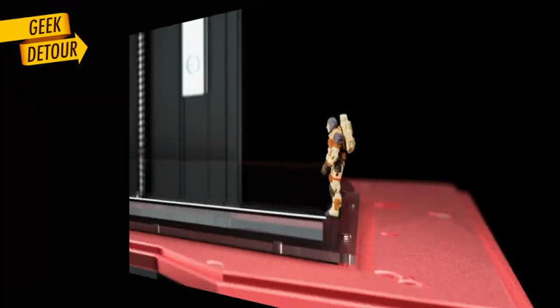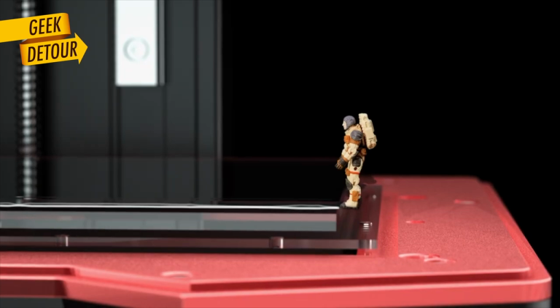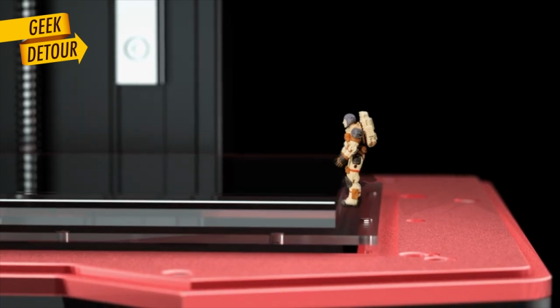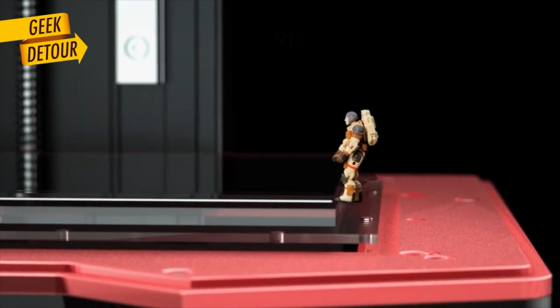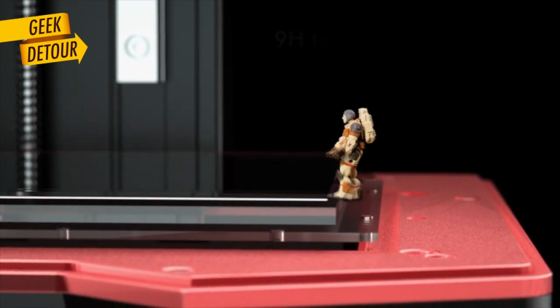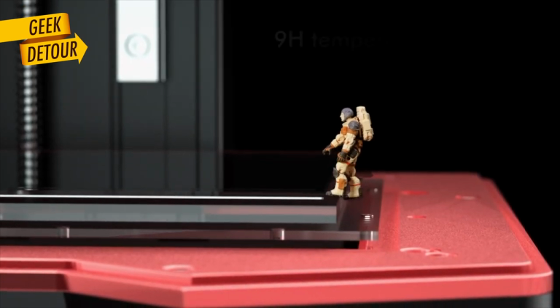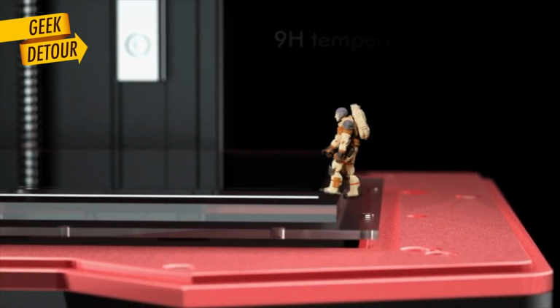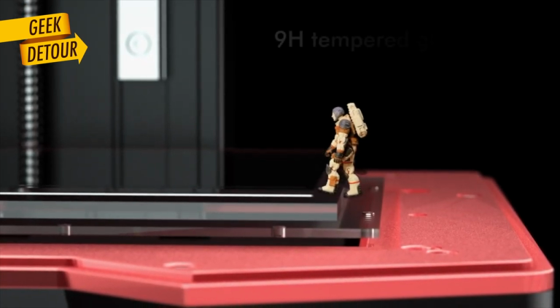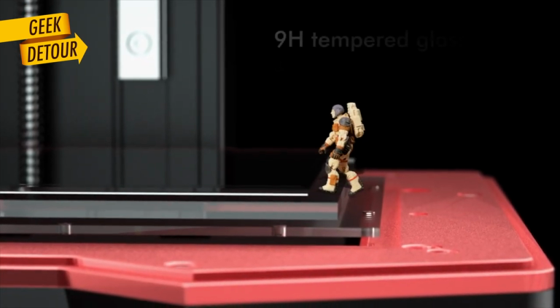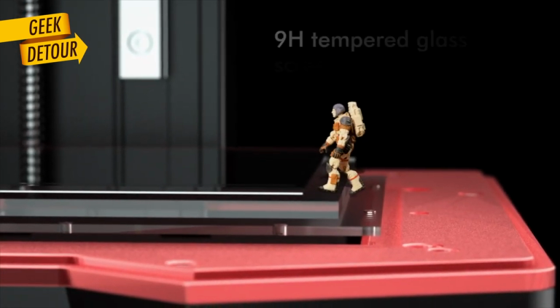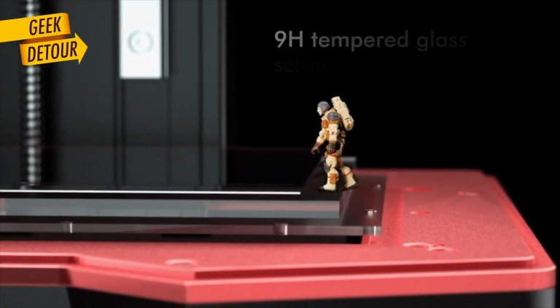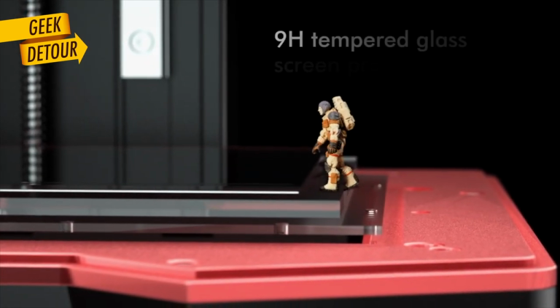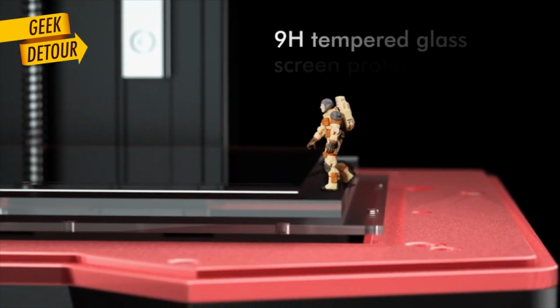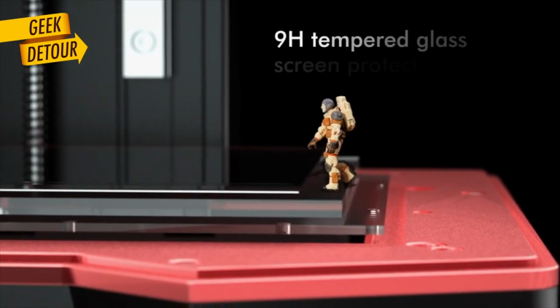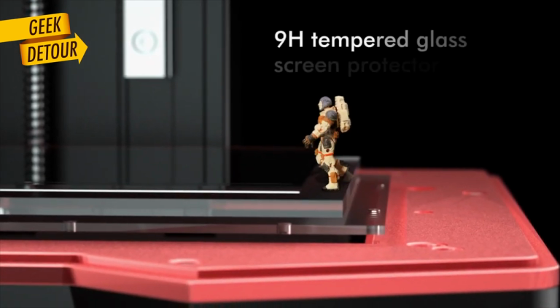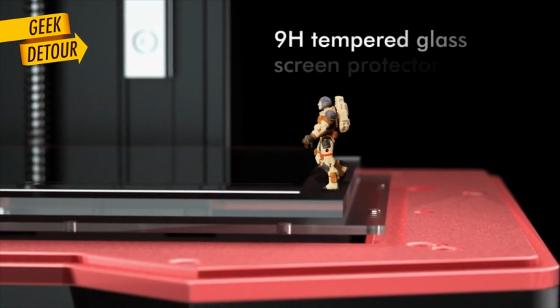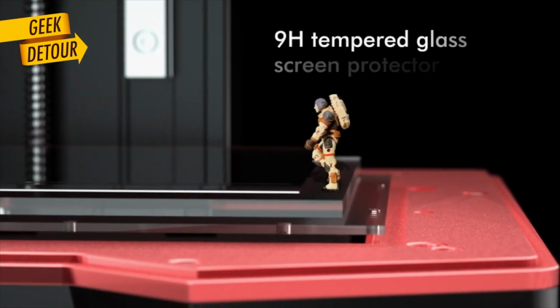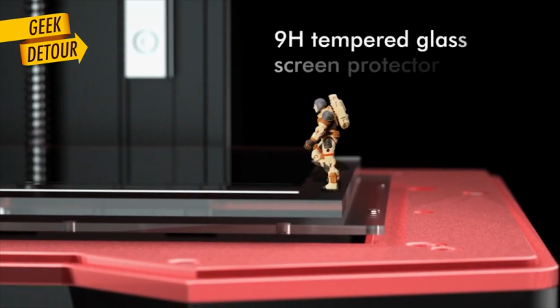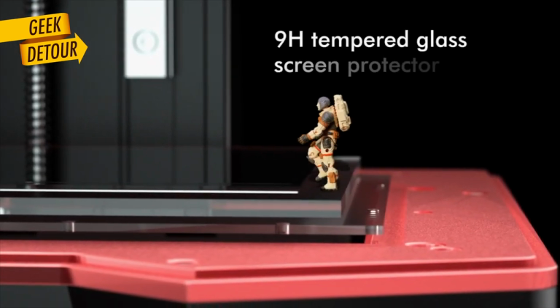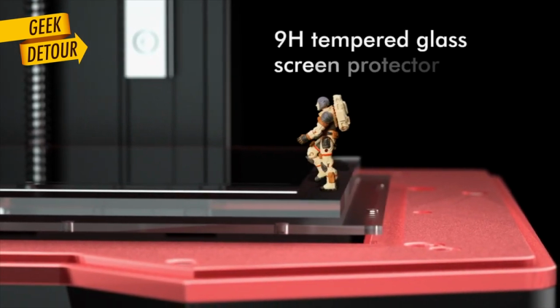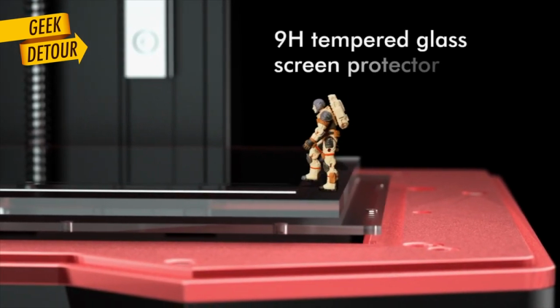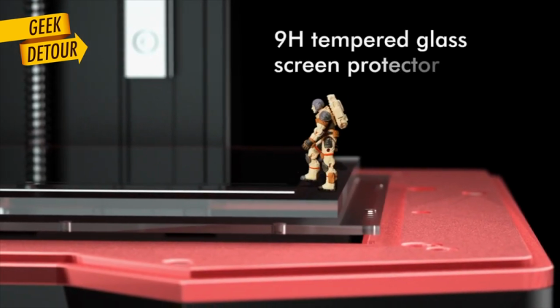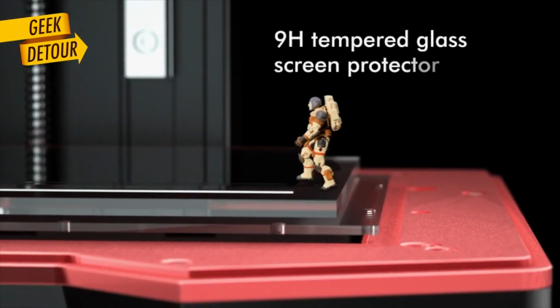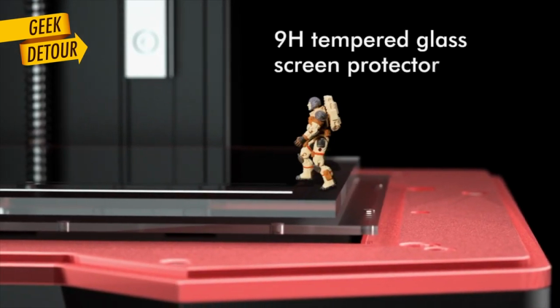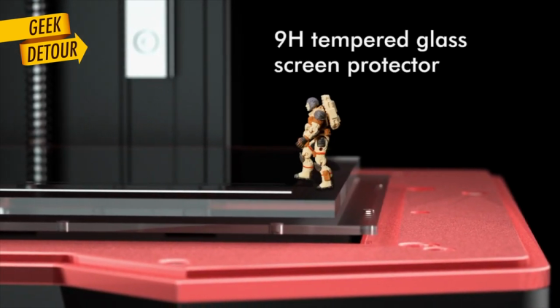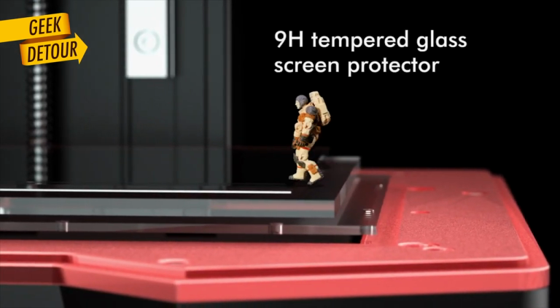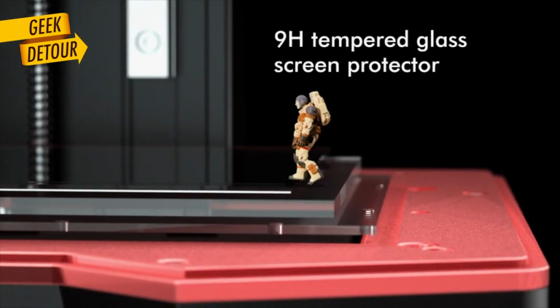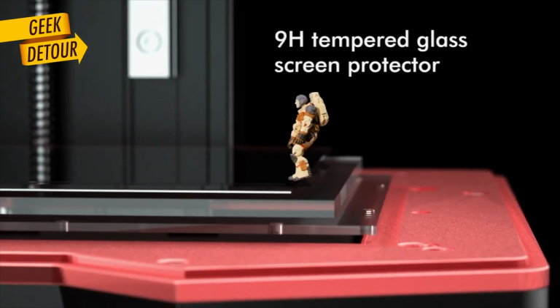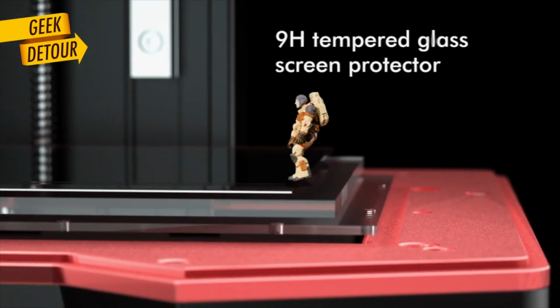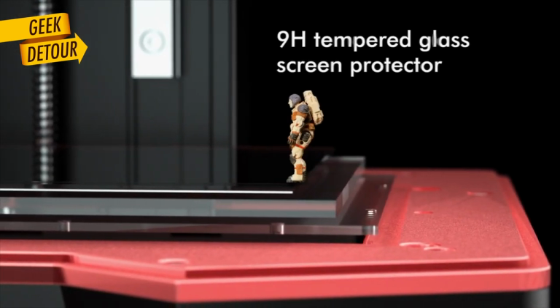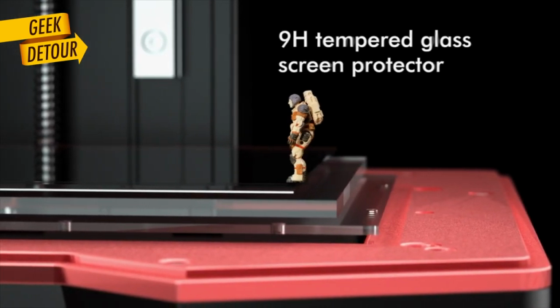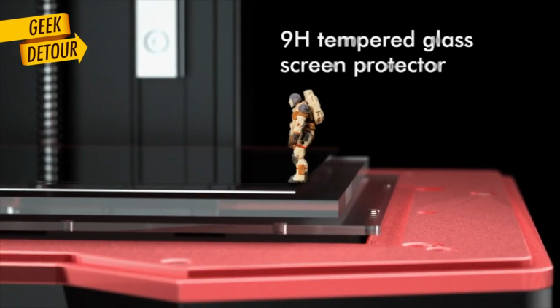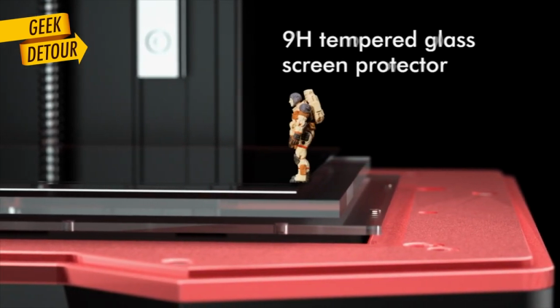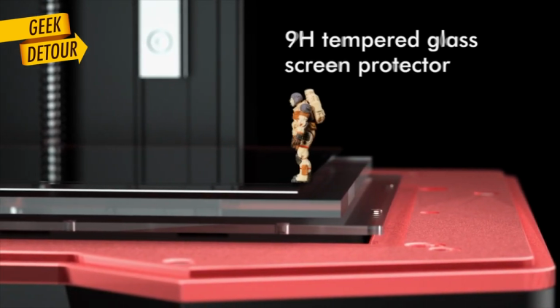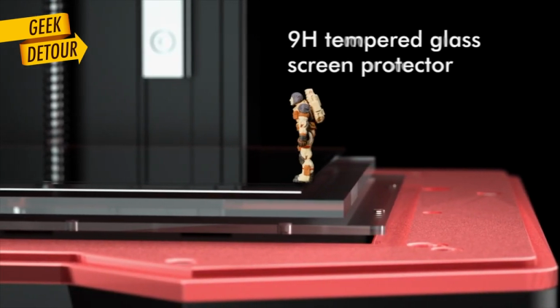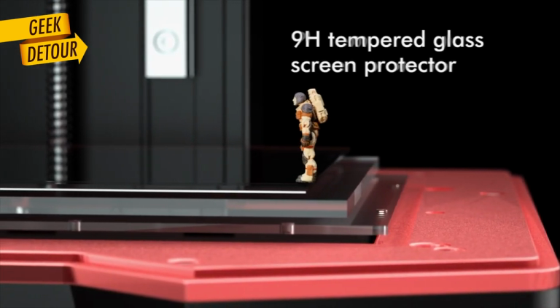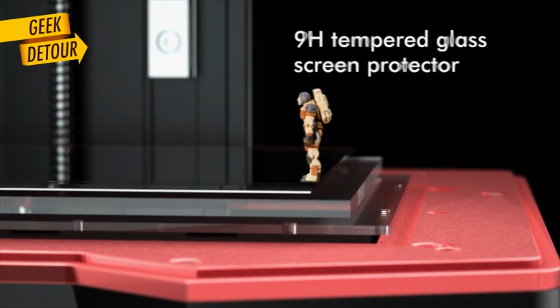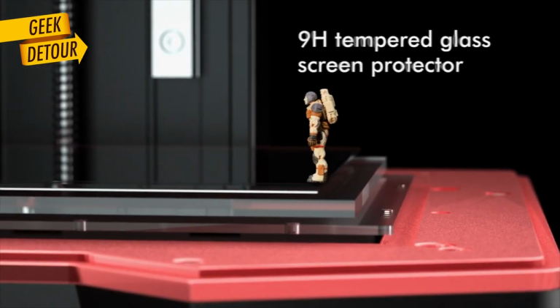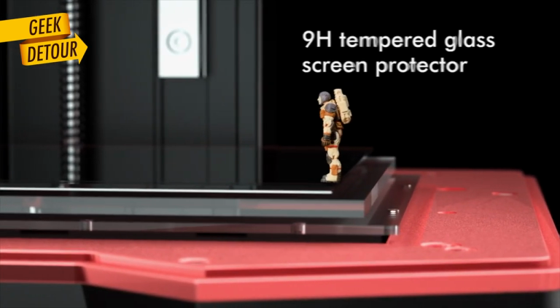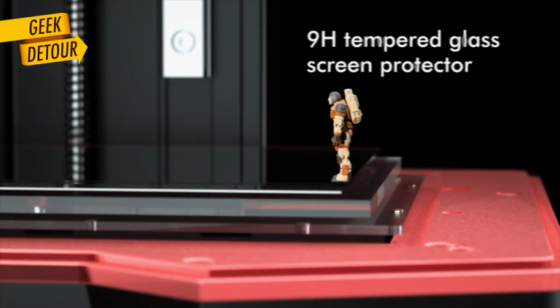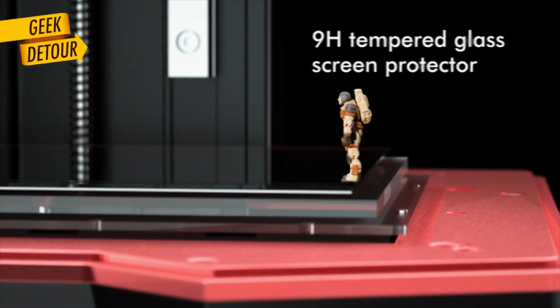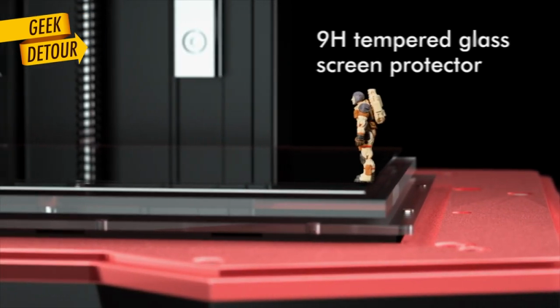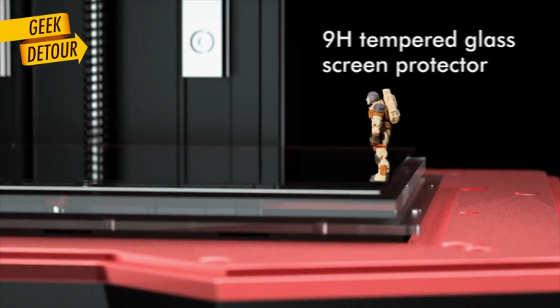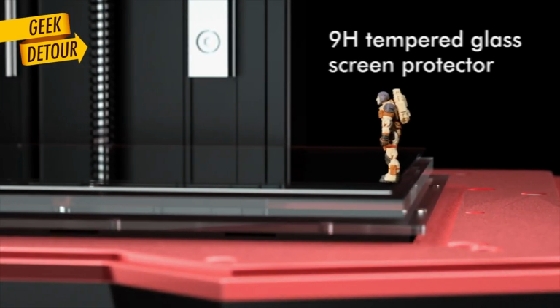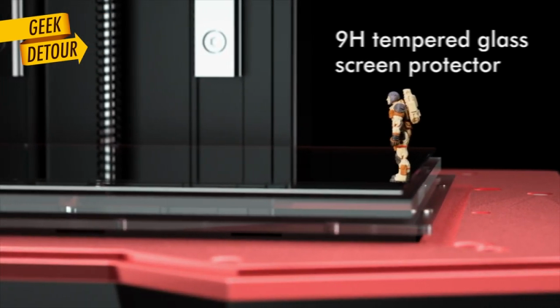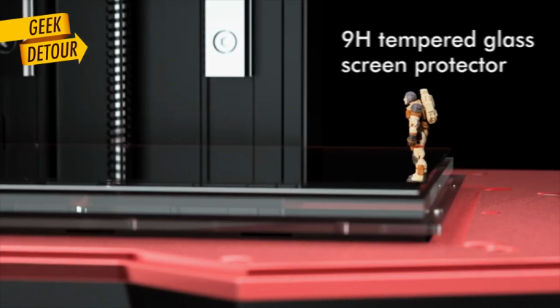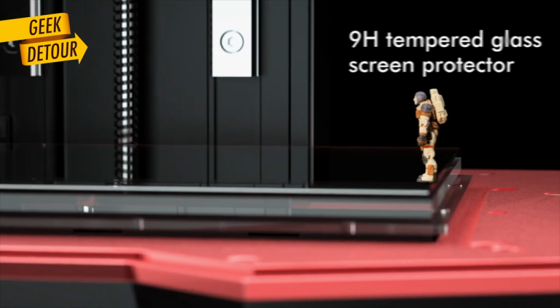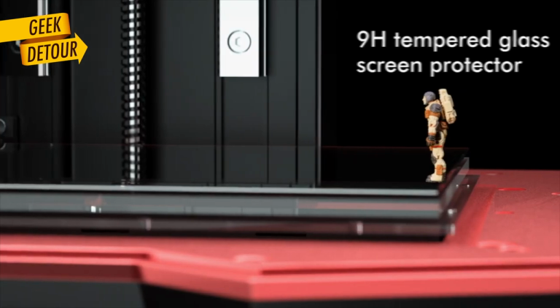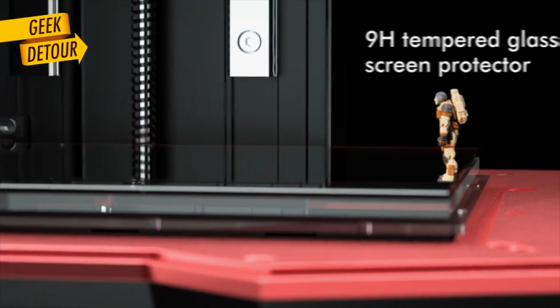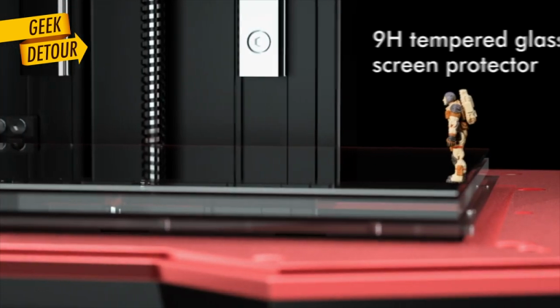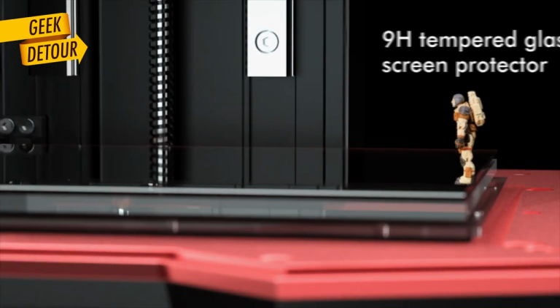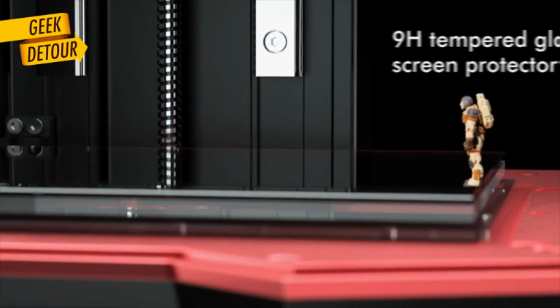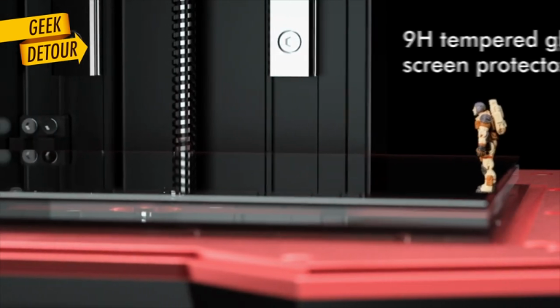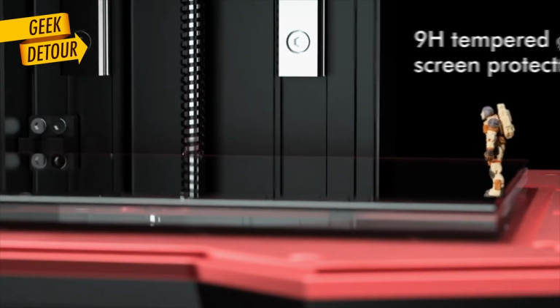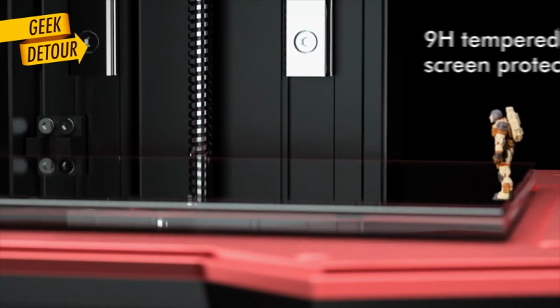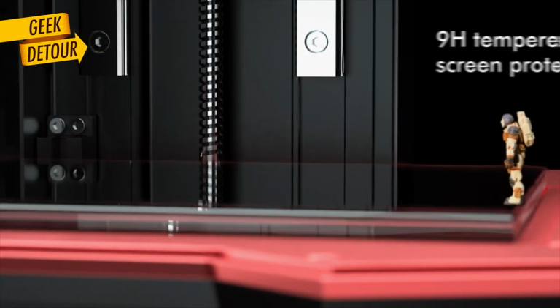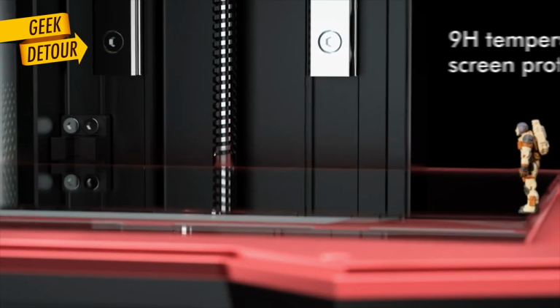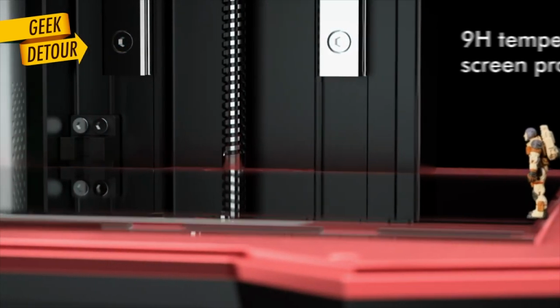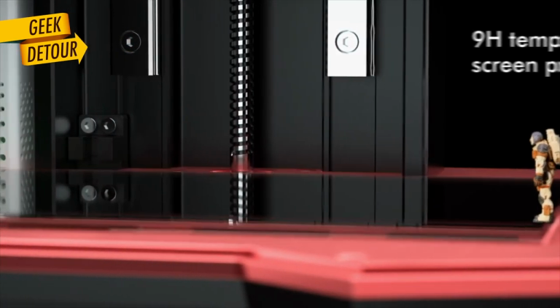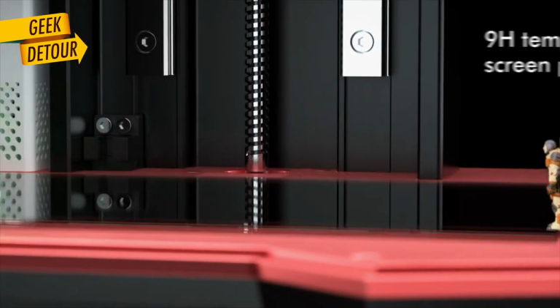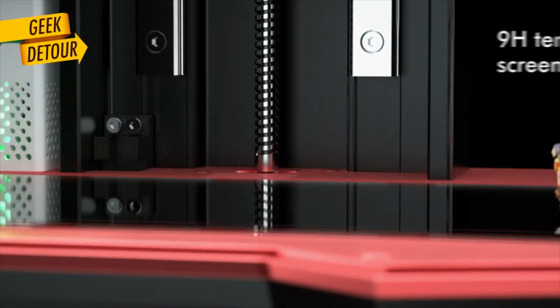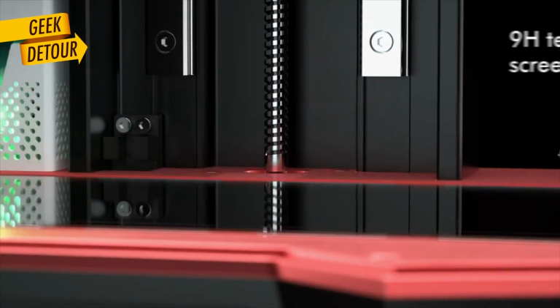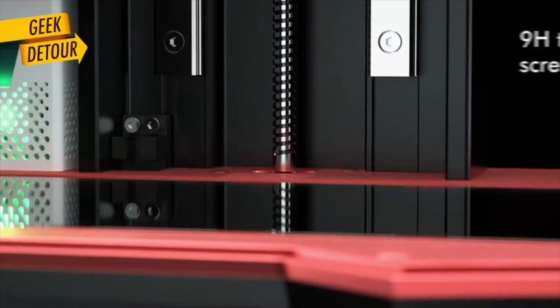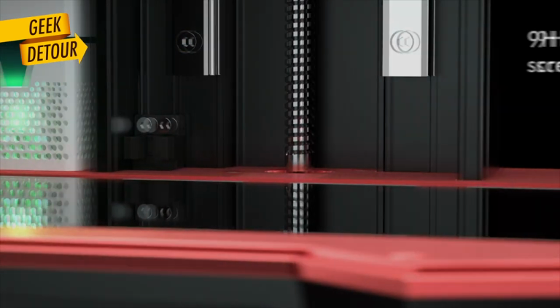There is also a tempered glass screen protector — that's great! And if you know what 9H means, enlighten us in the comments.